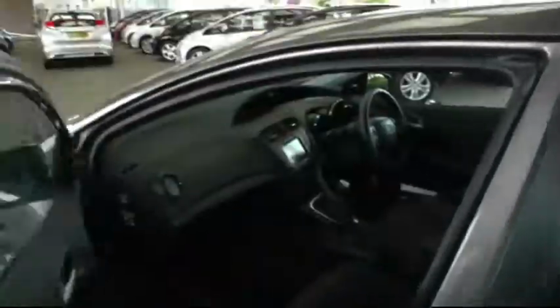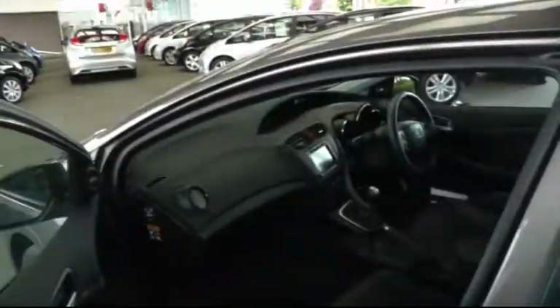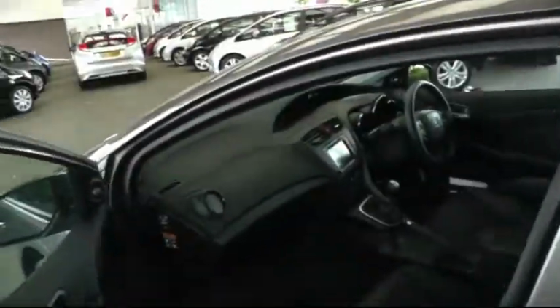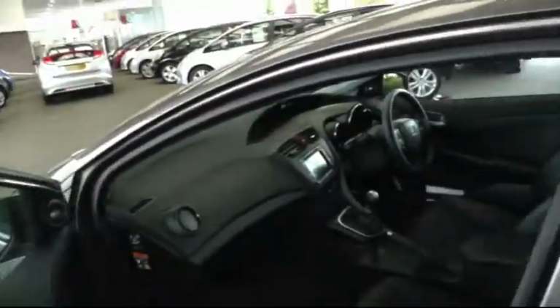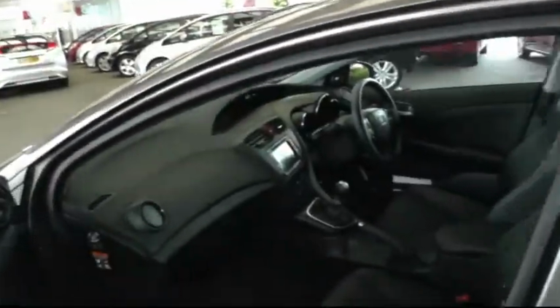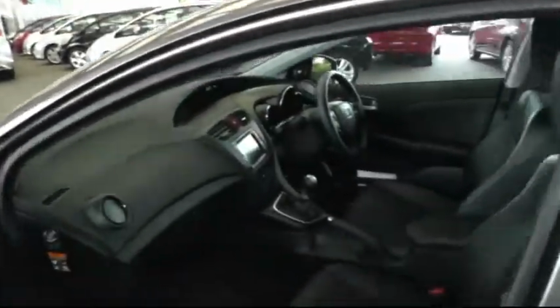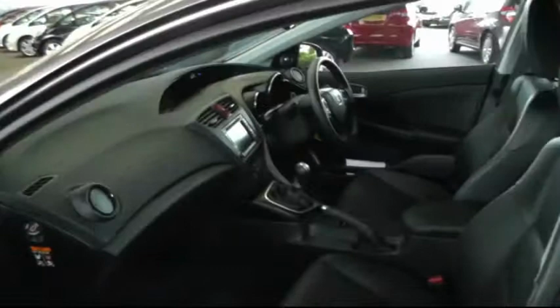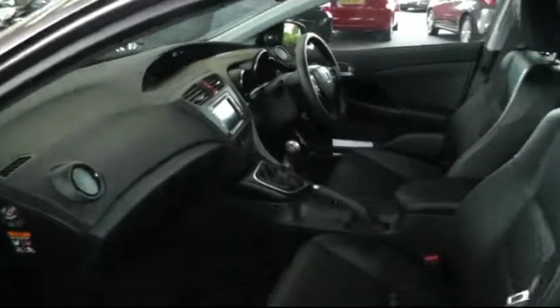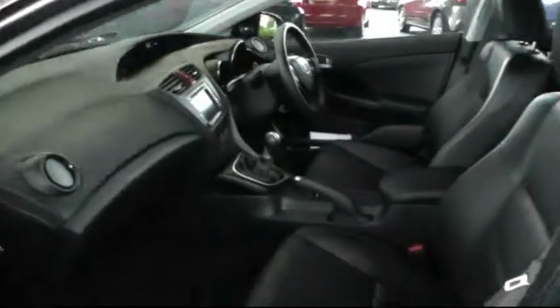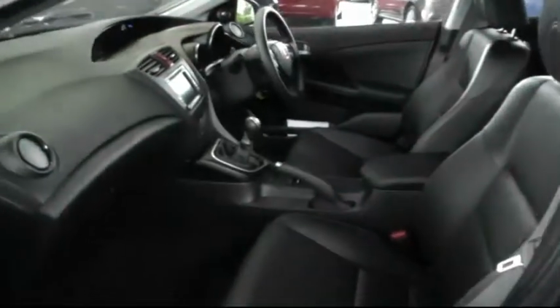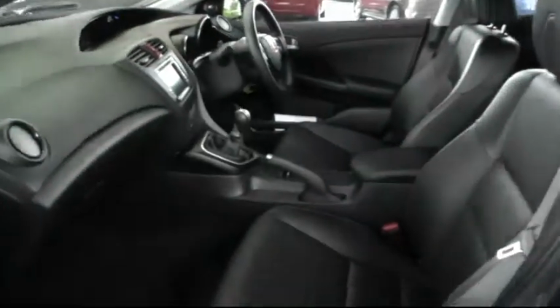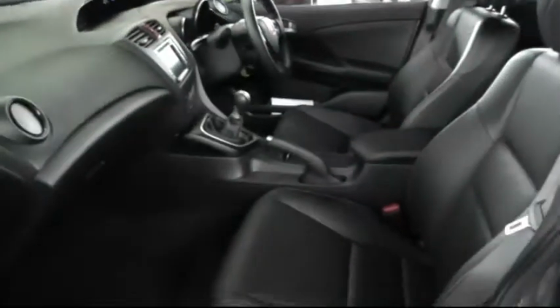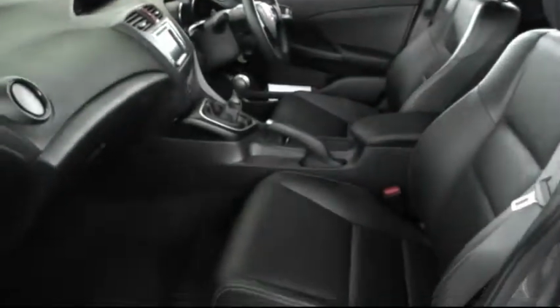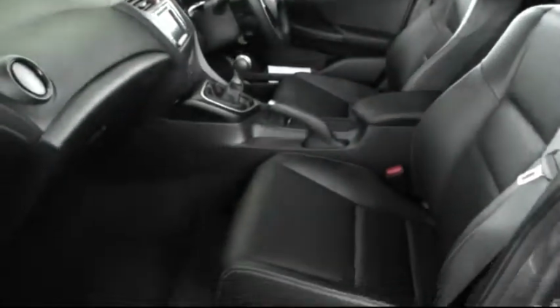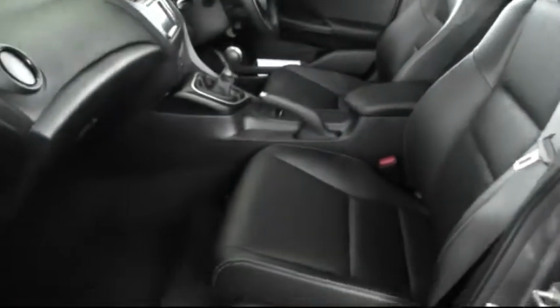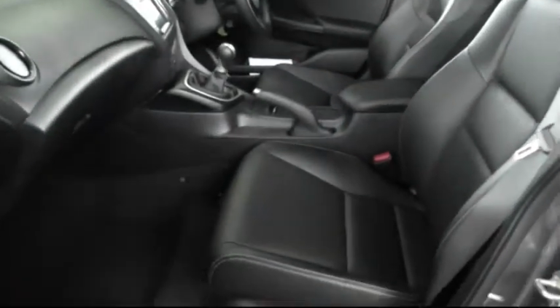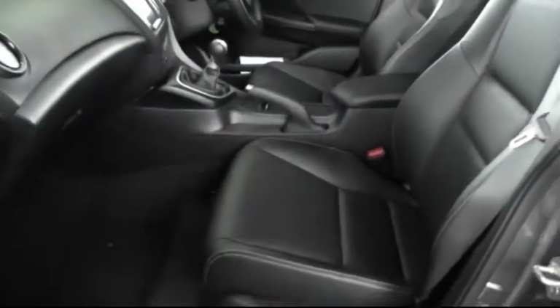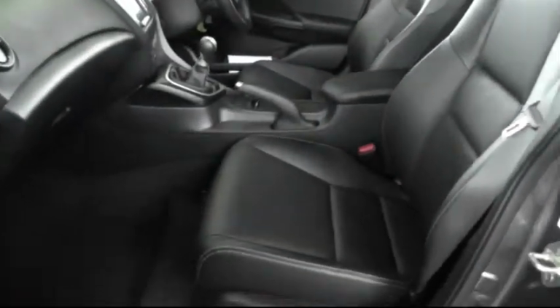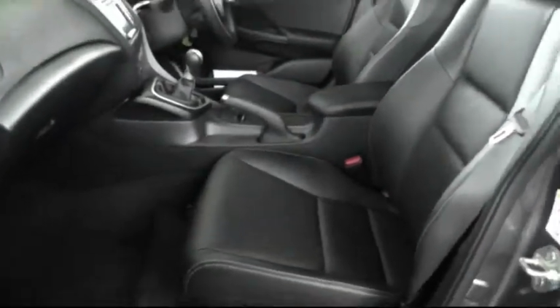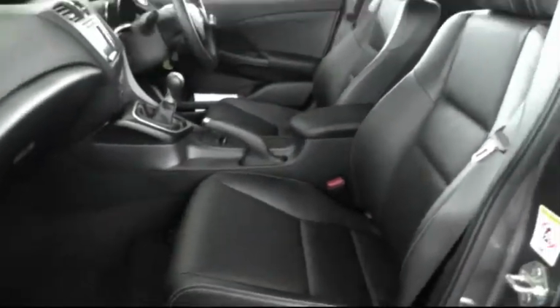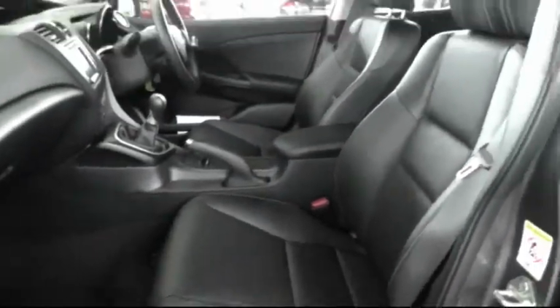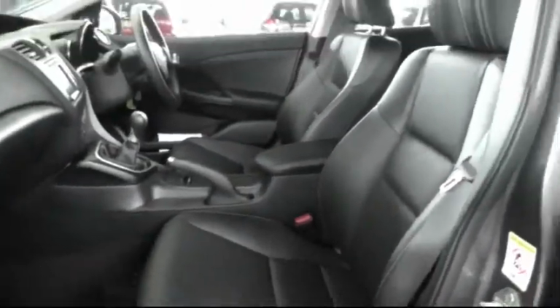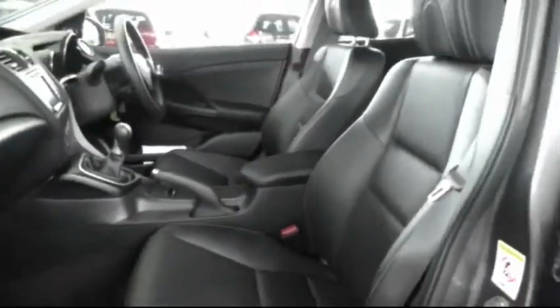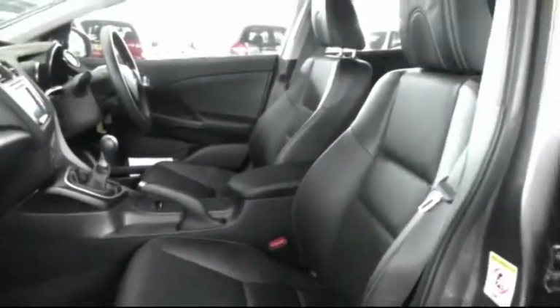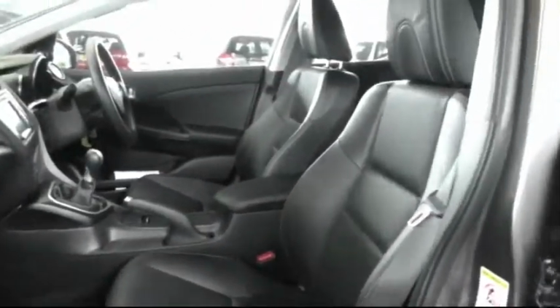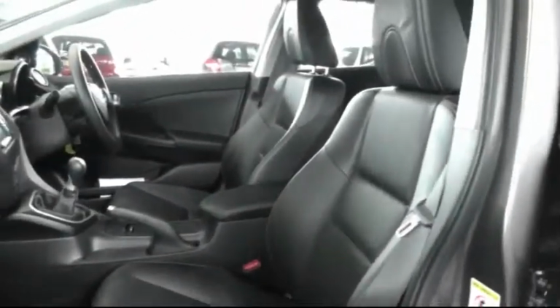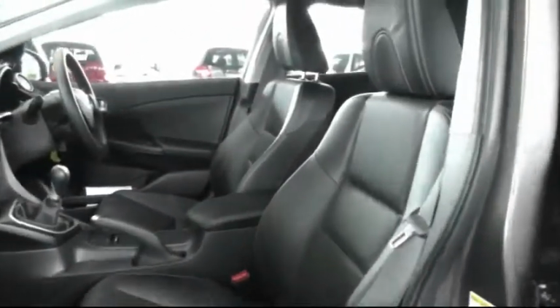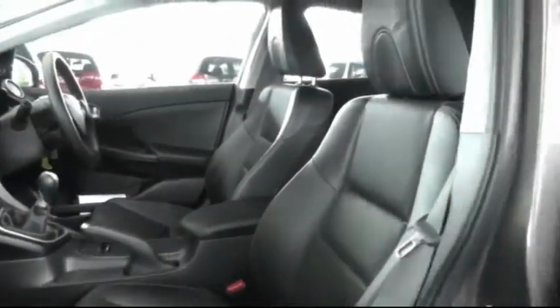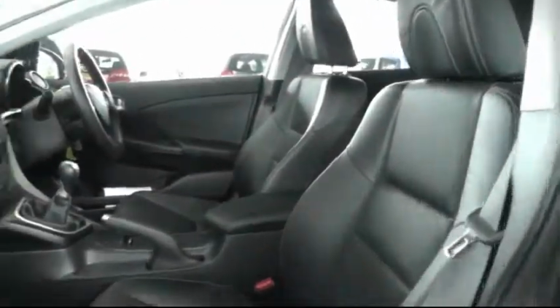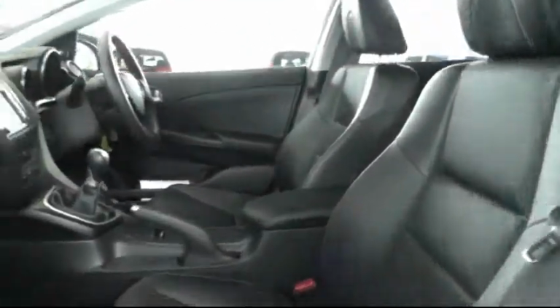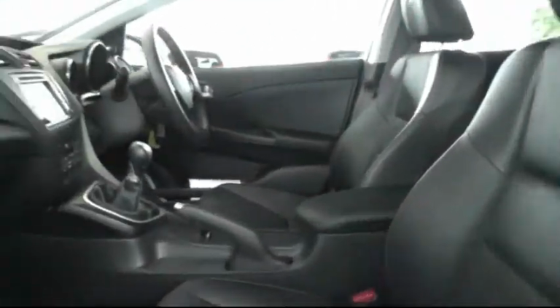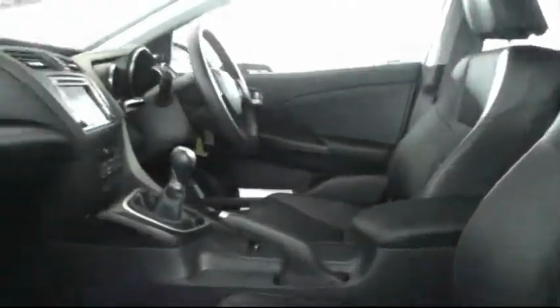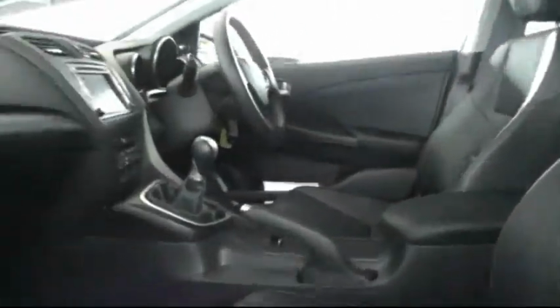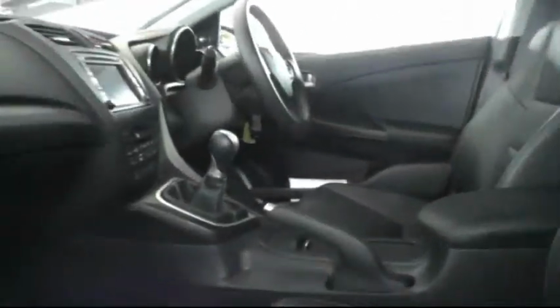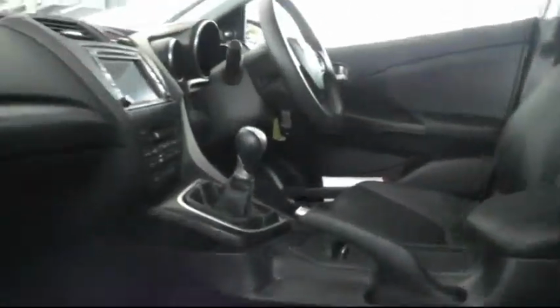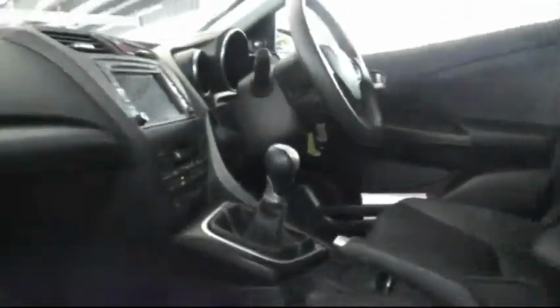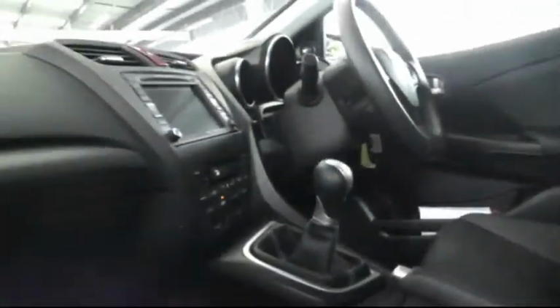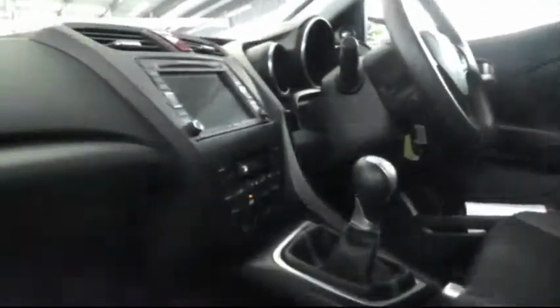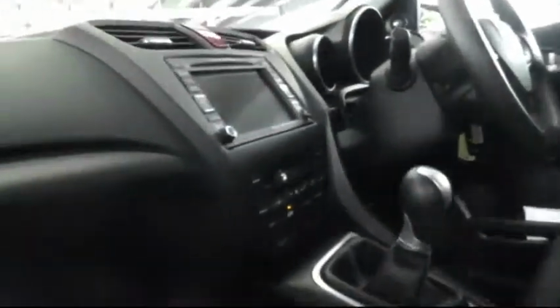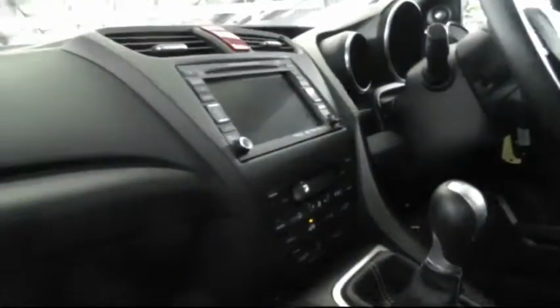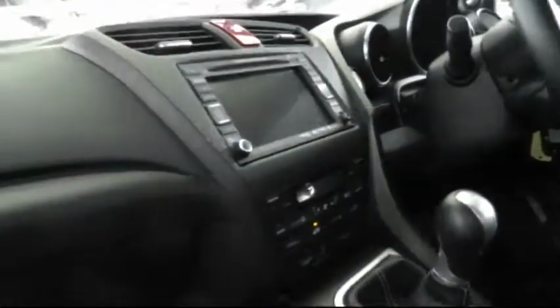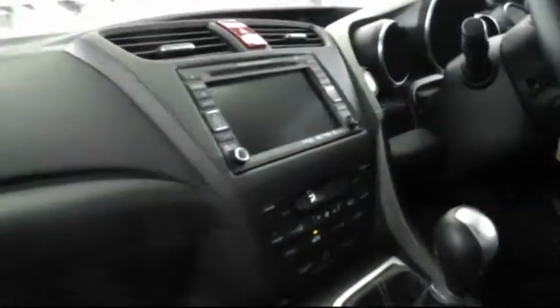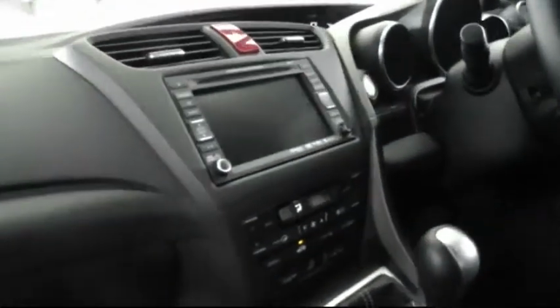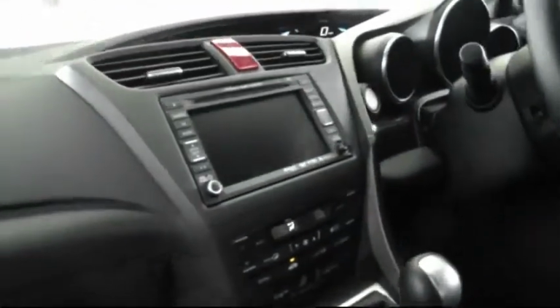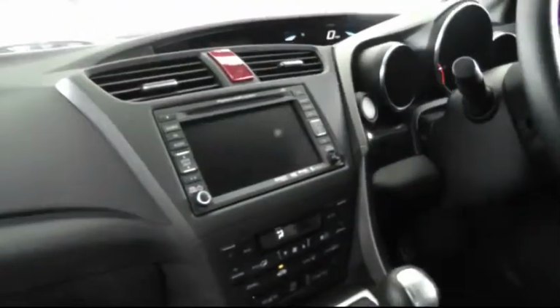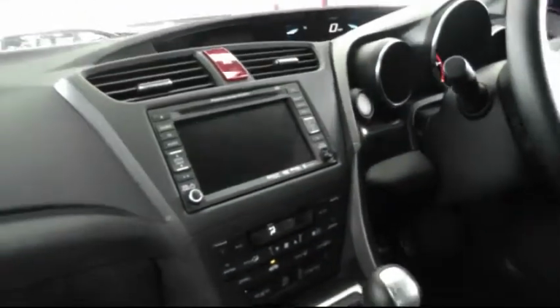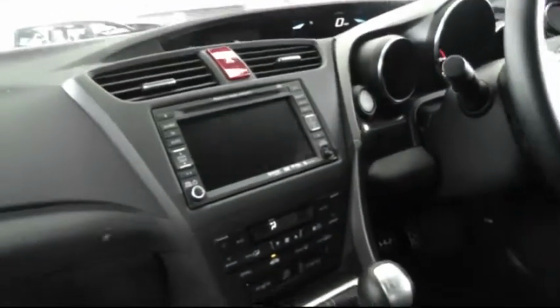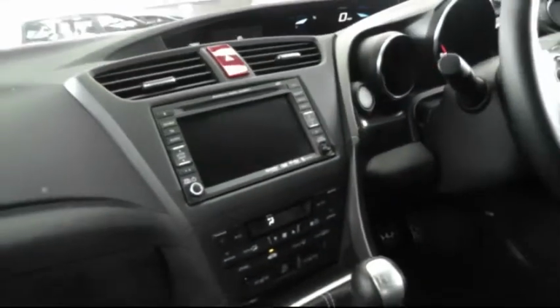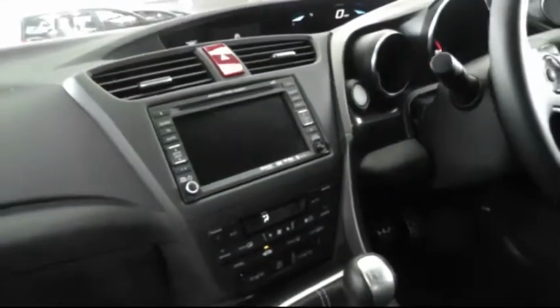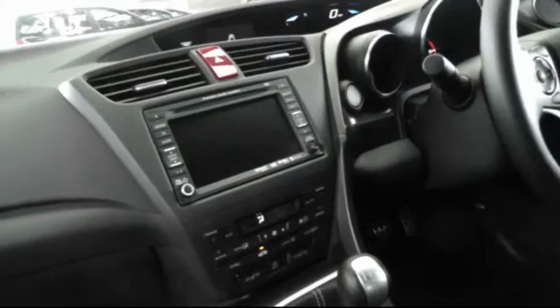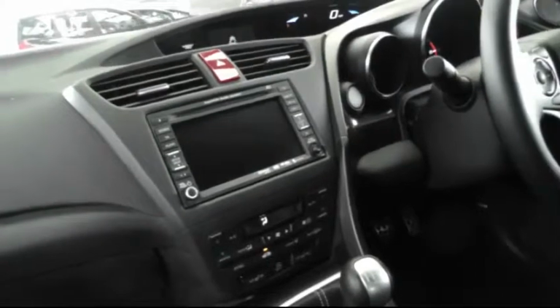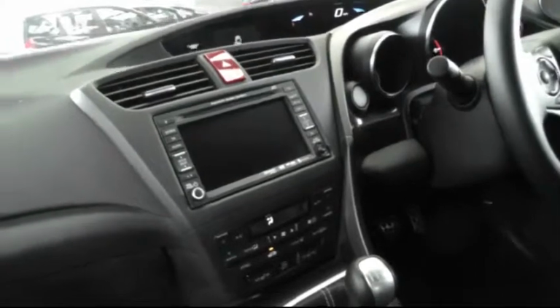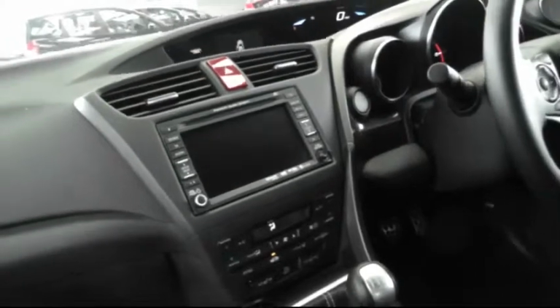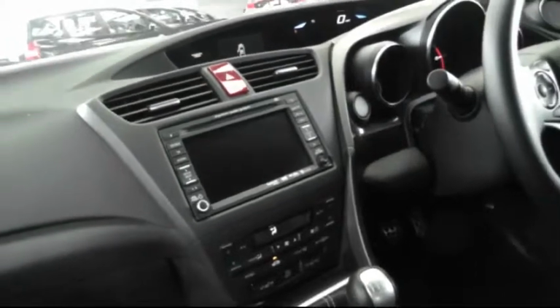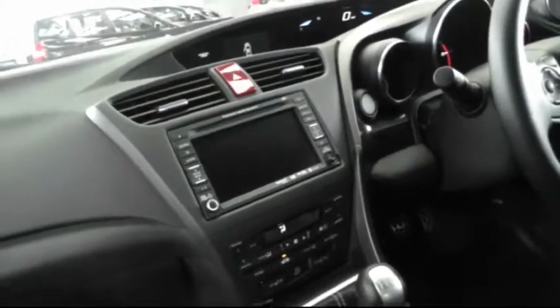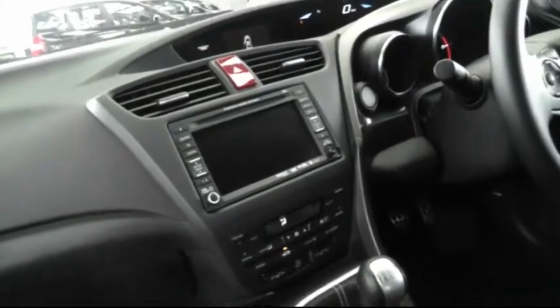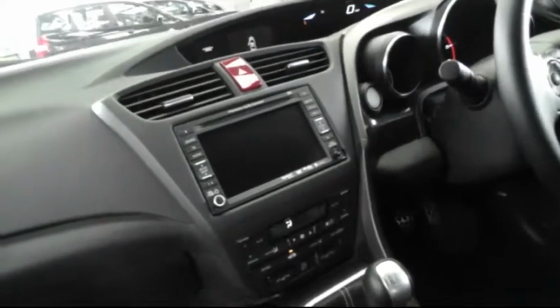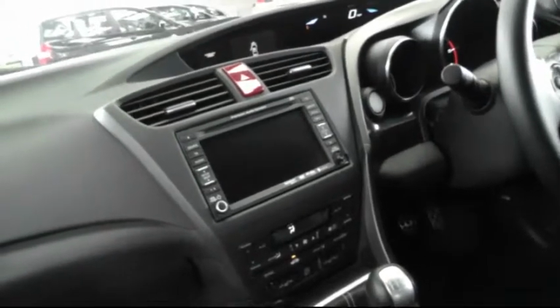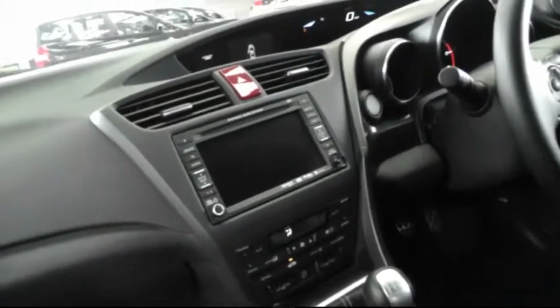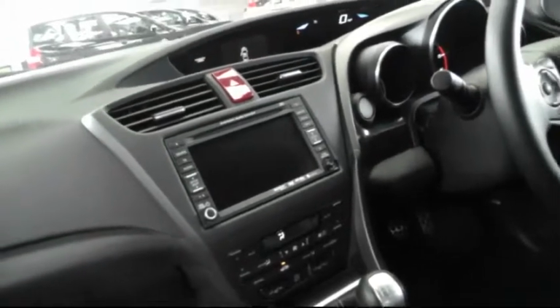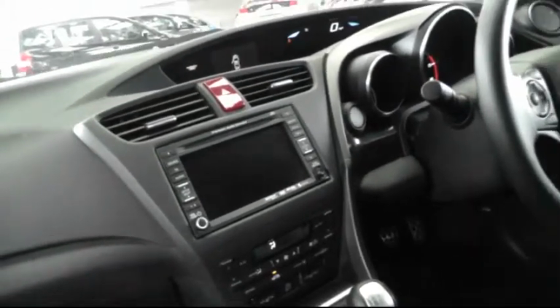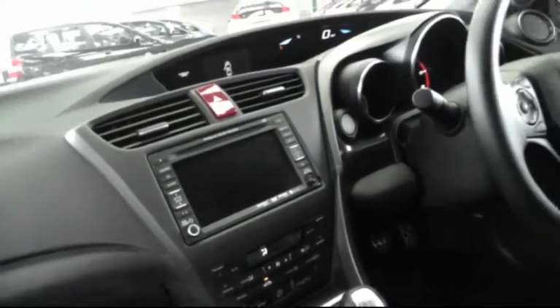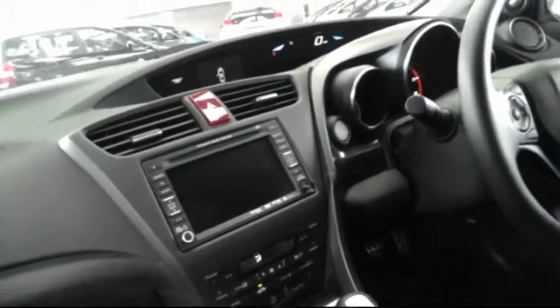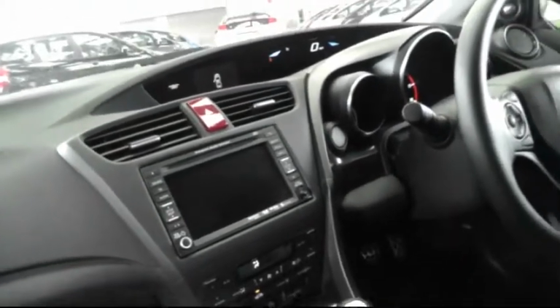Looking inside there's a full black leather interior. There's a stereo CD player which has satellite navigation.